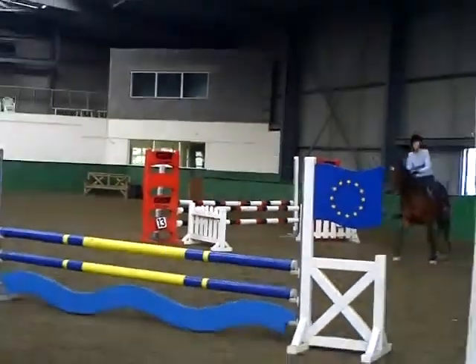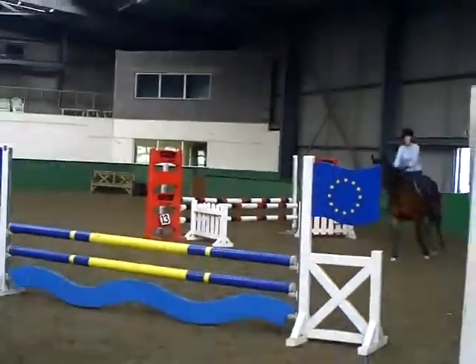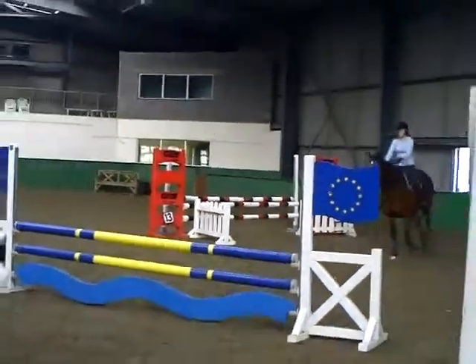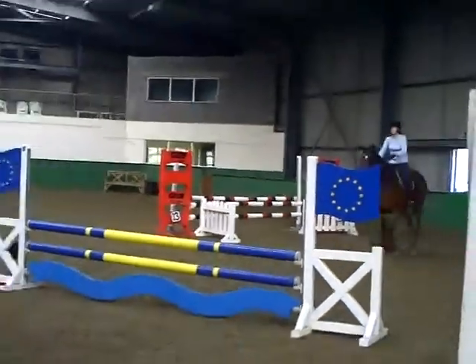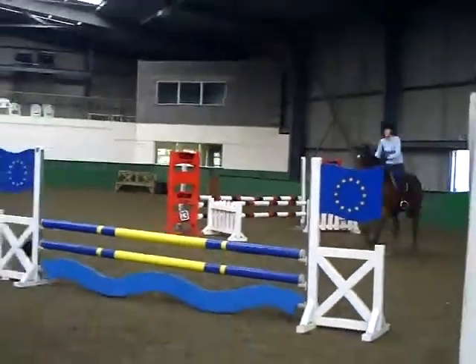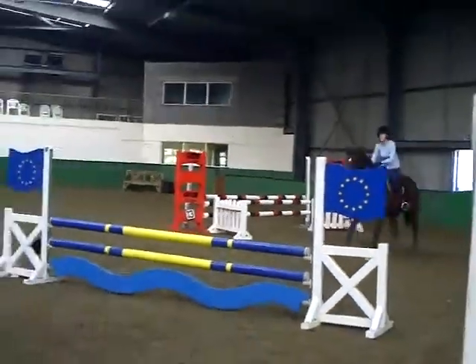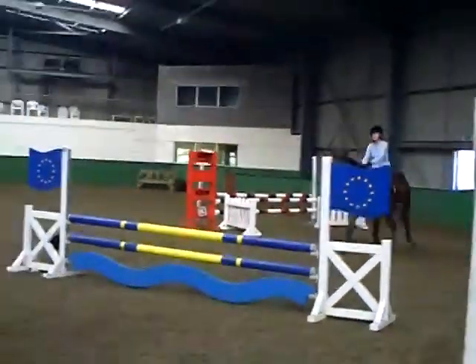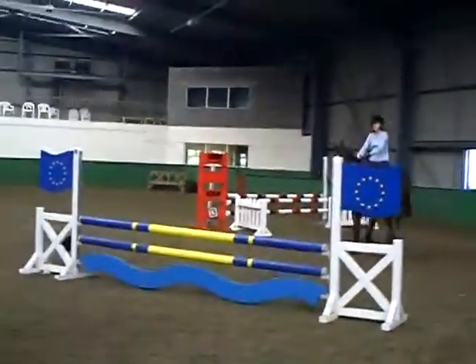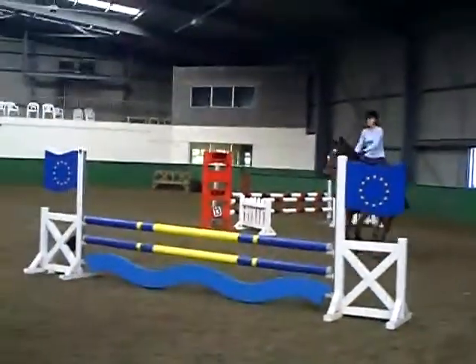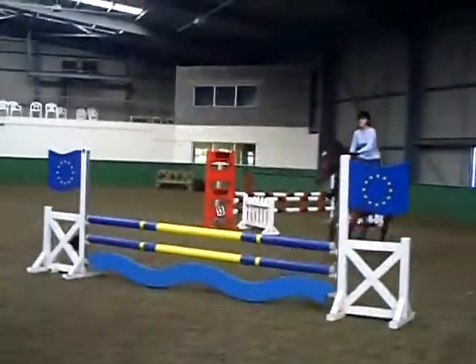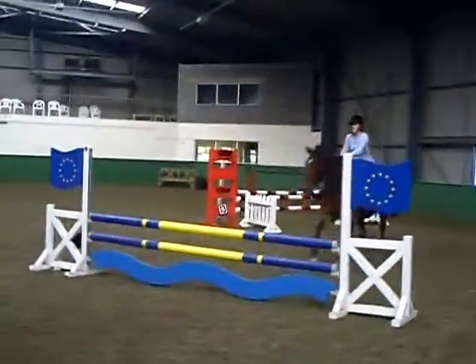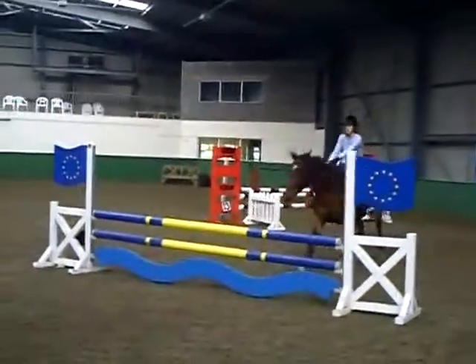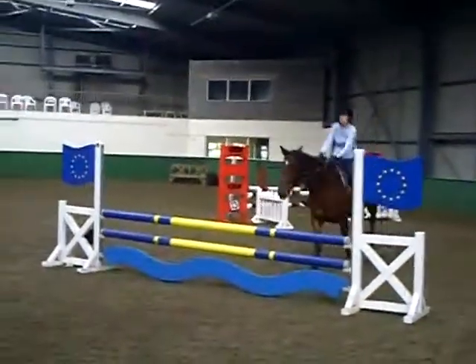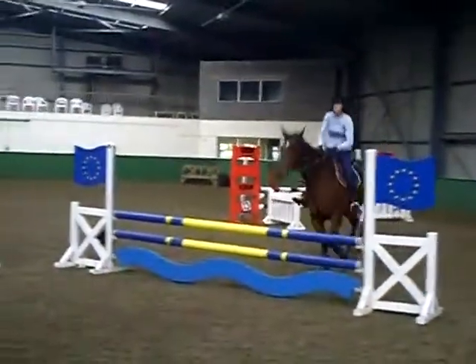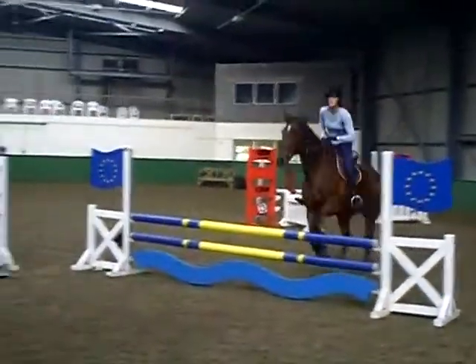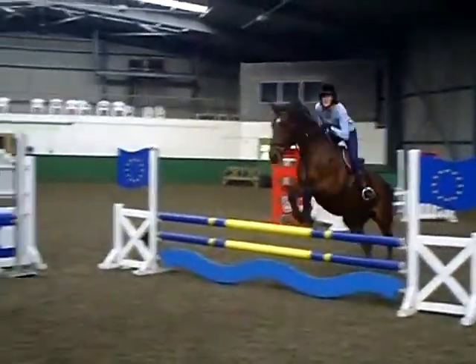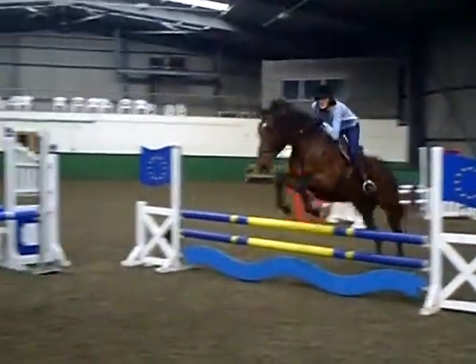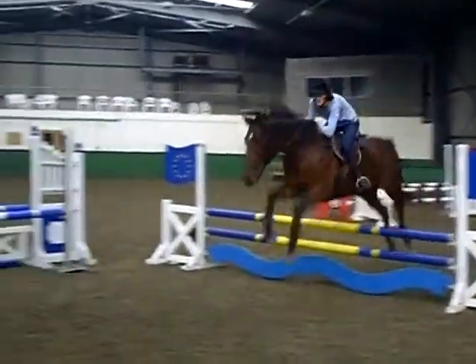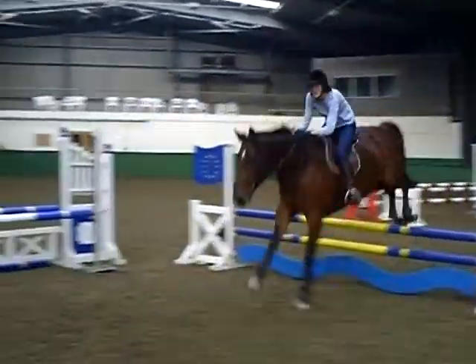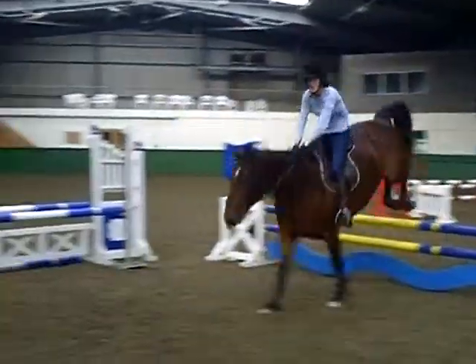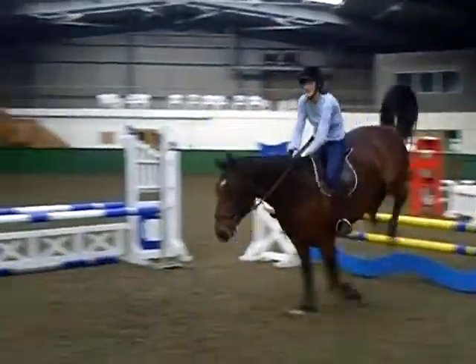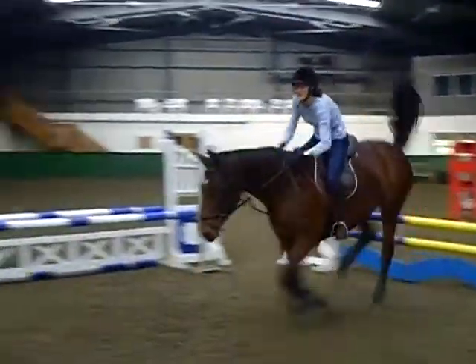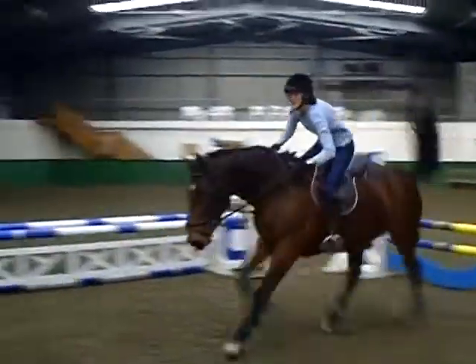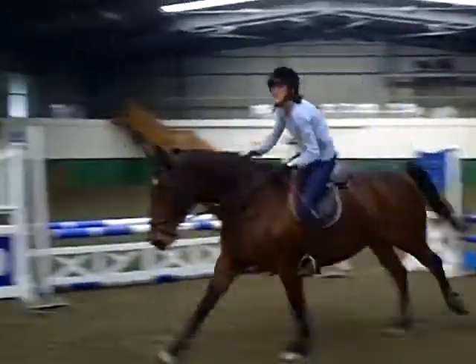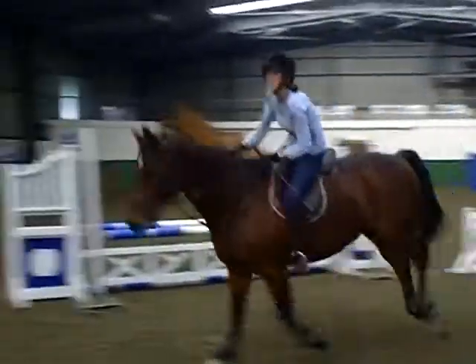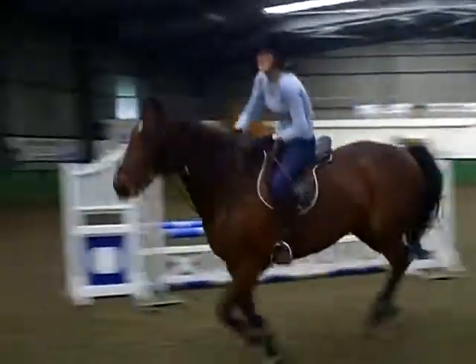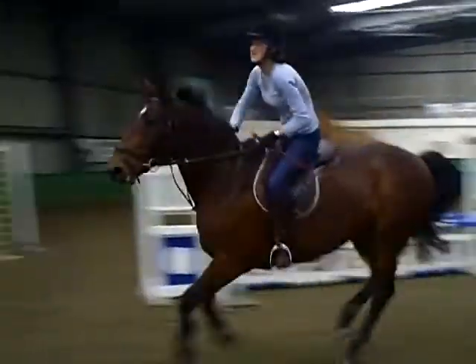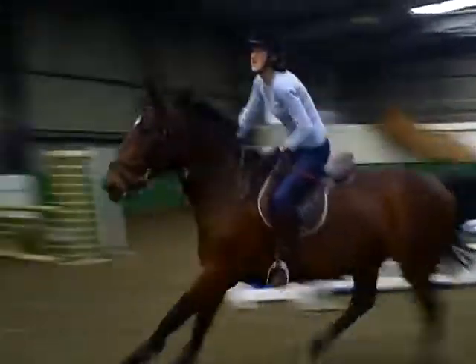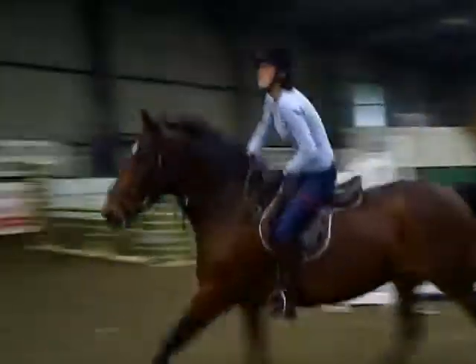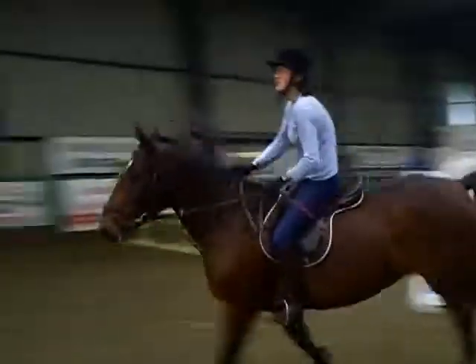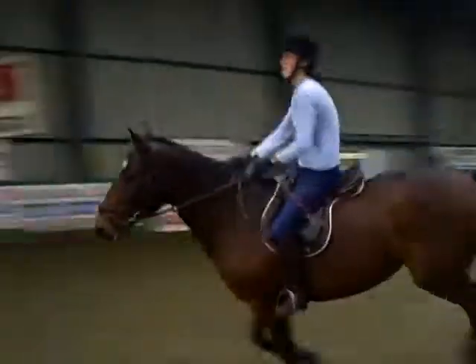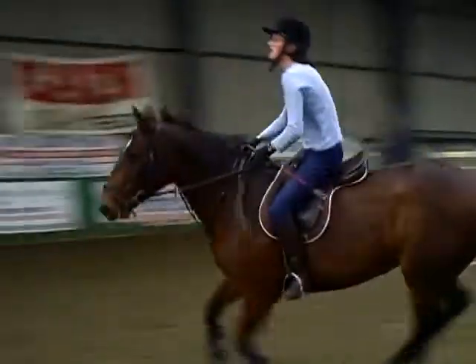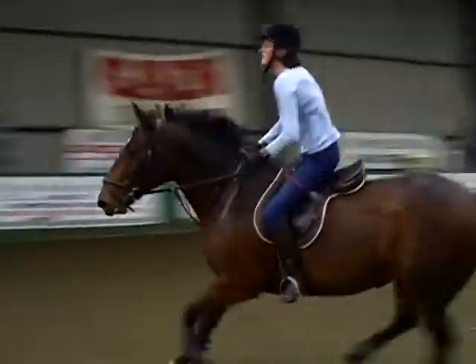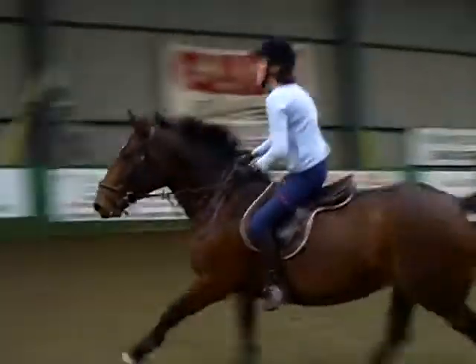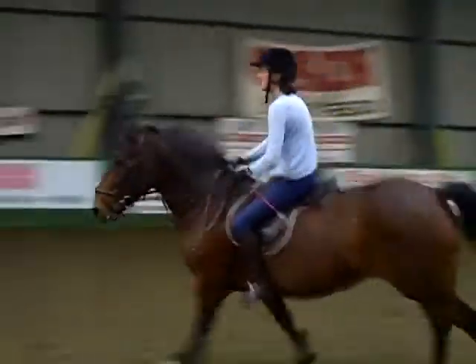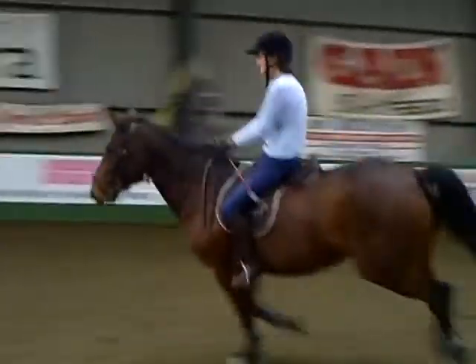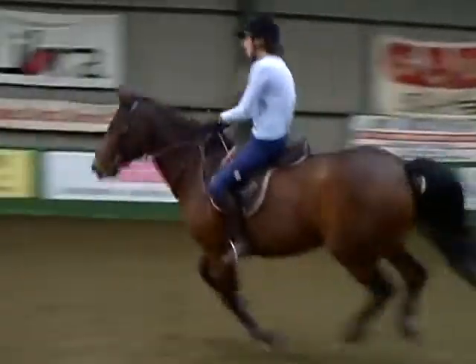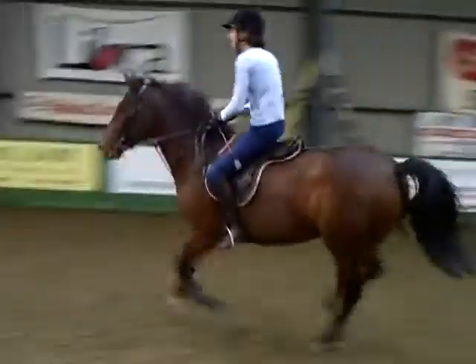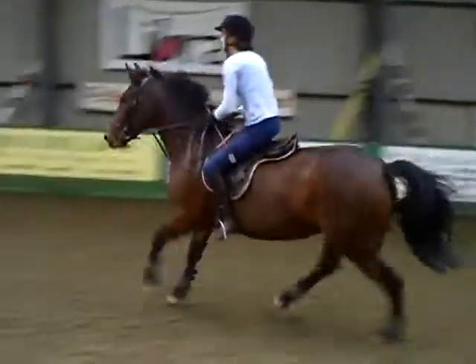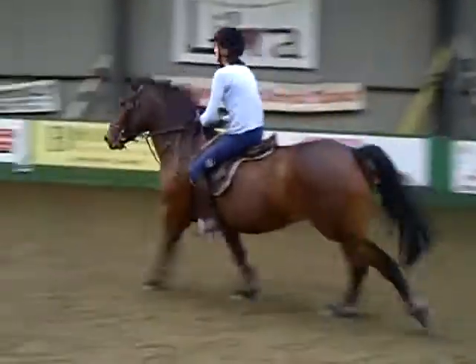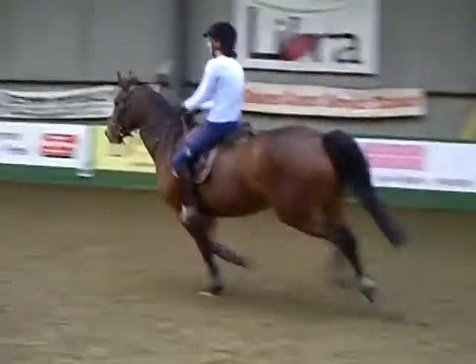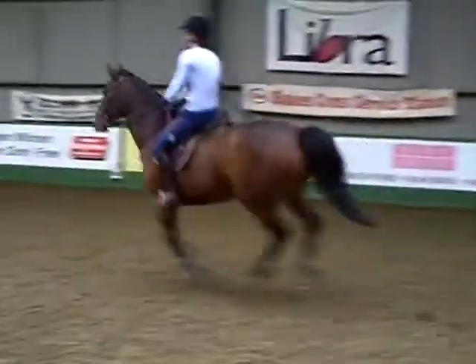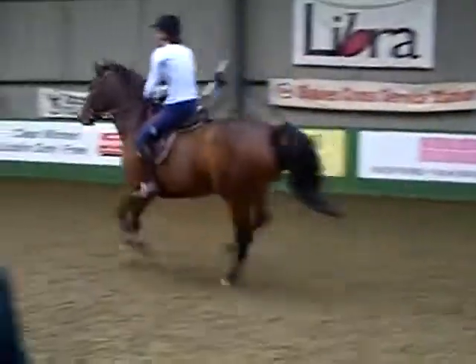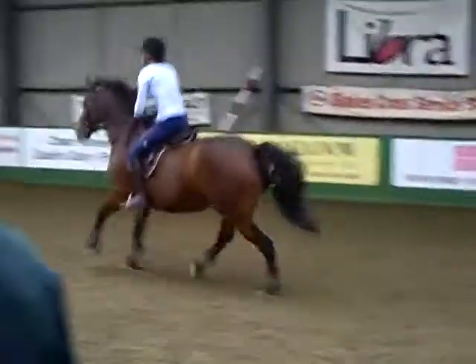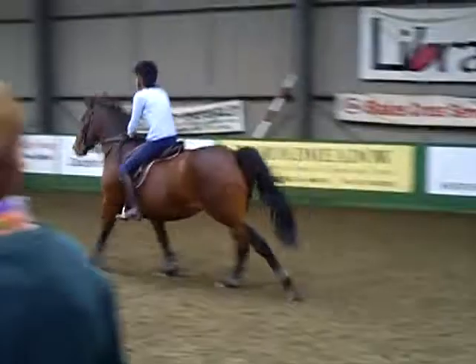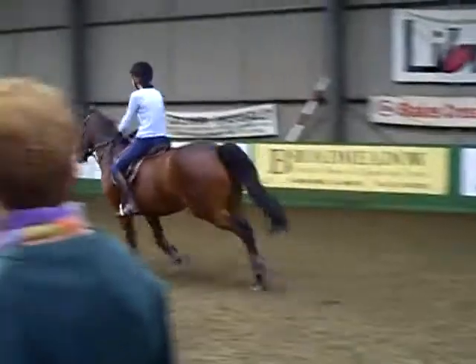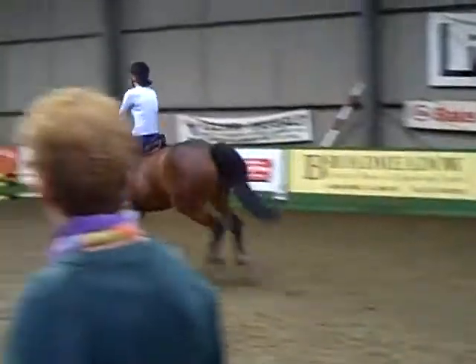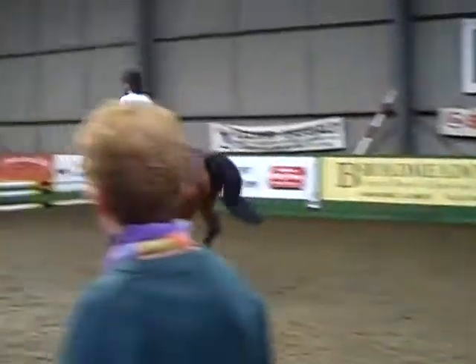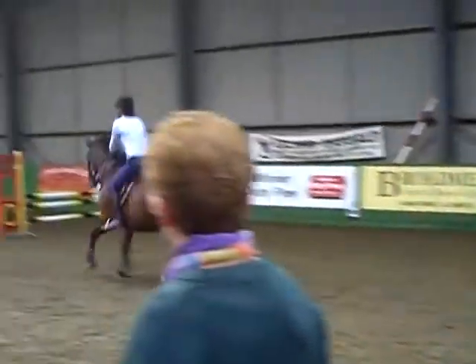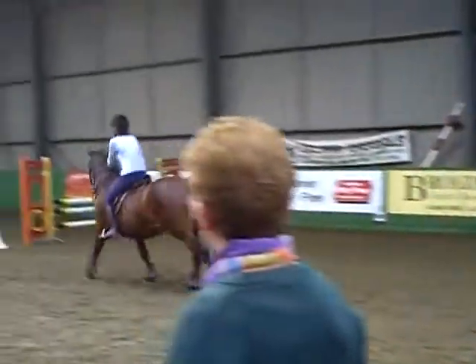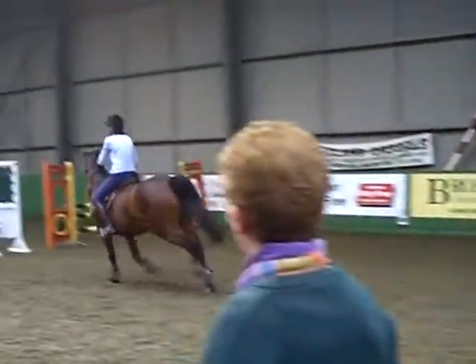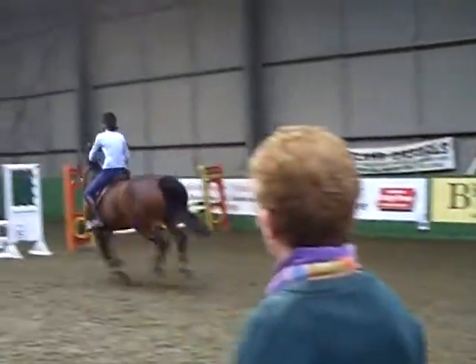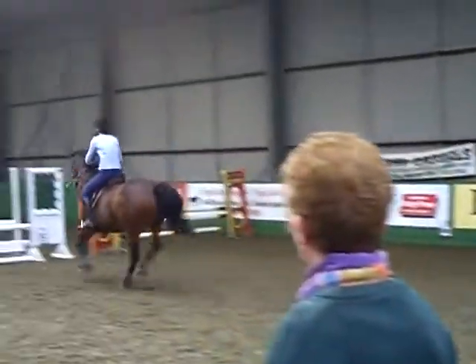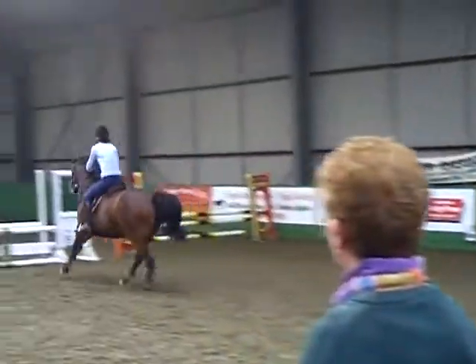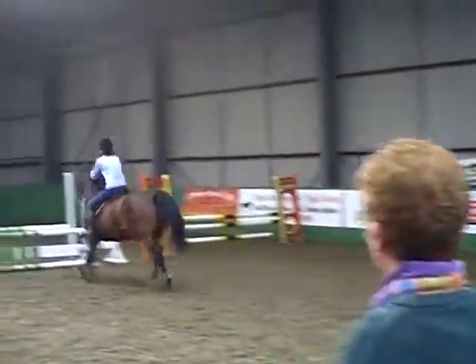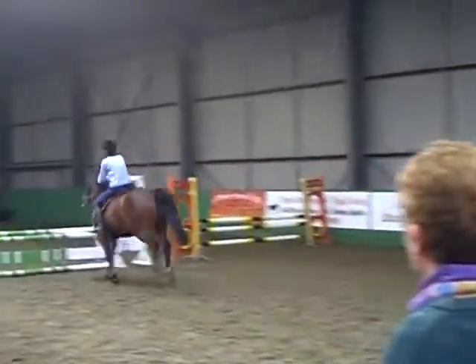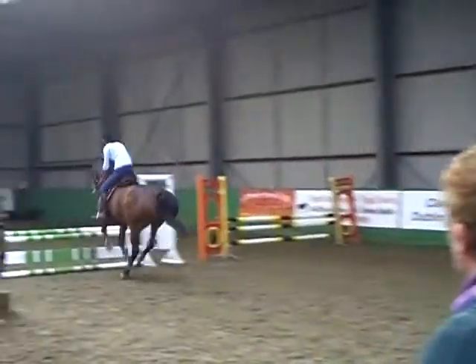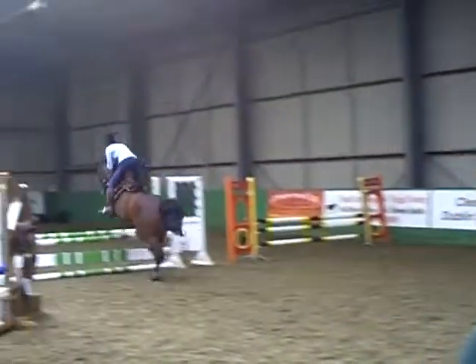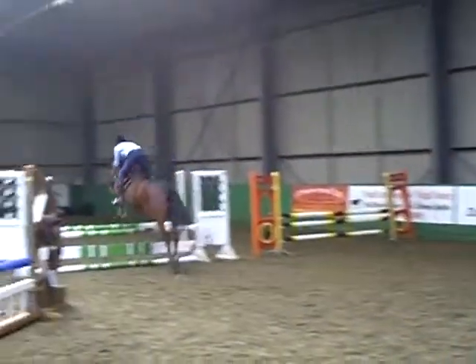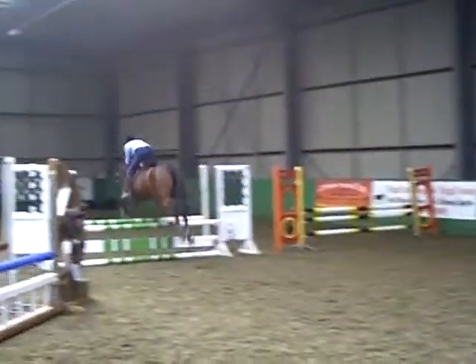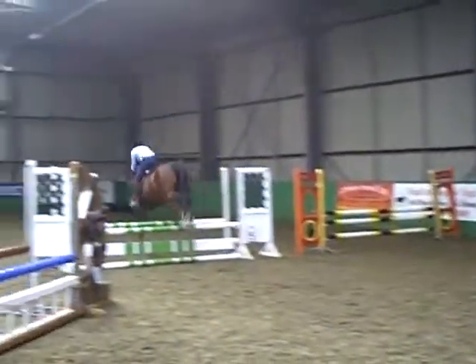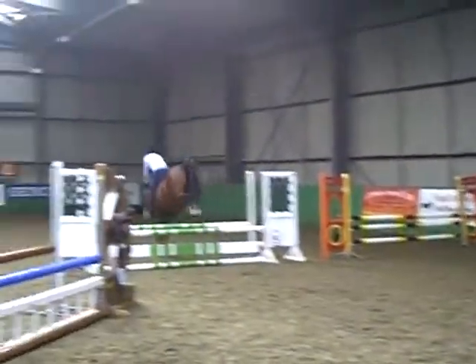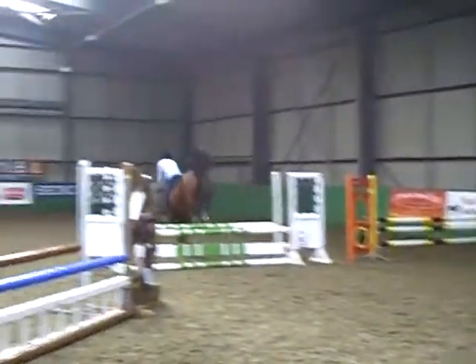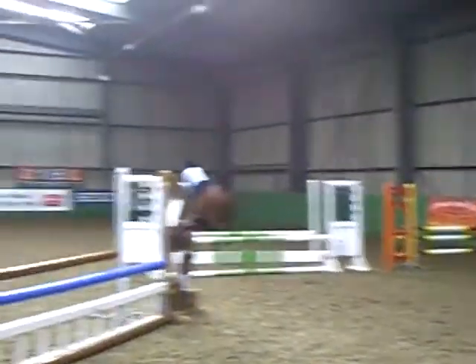Go on, kick on out of the corner. Good. Now keep this canter. Keep it. Go on, forwards. That's better.